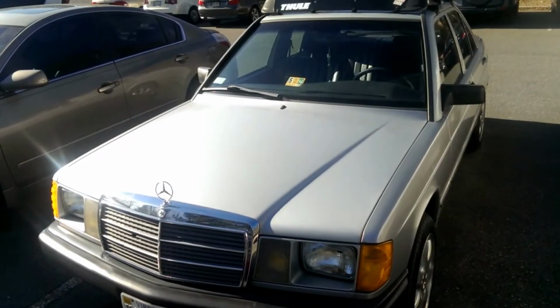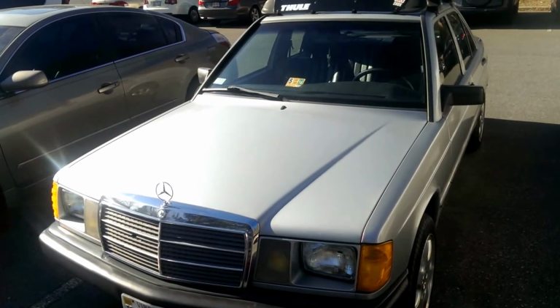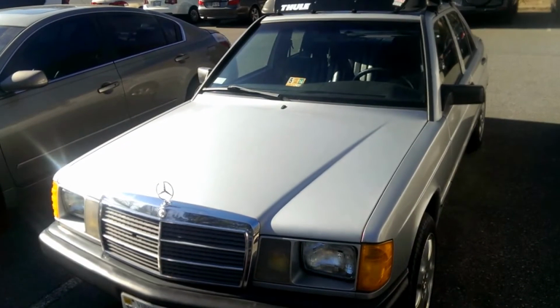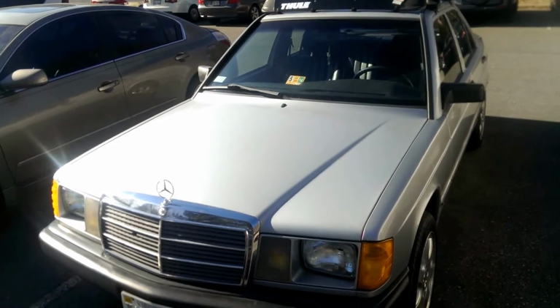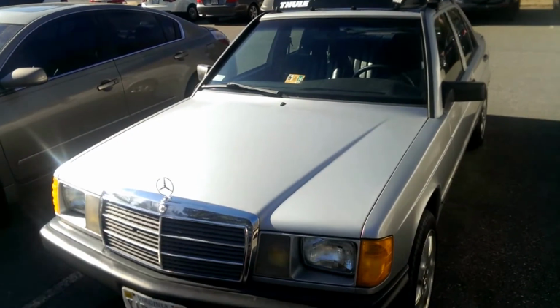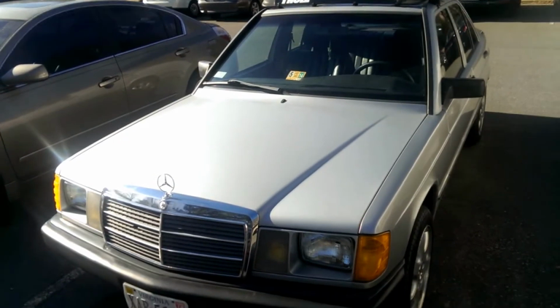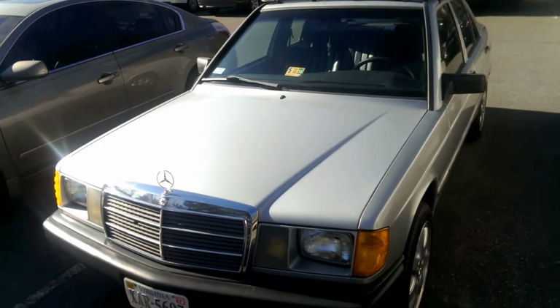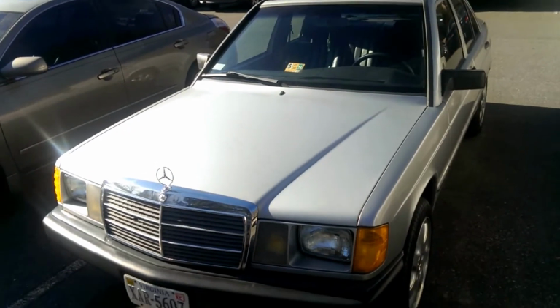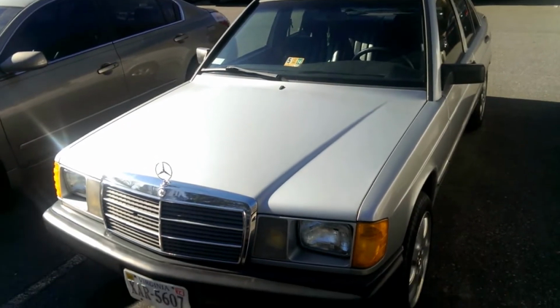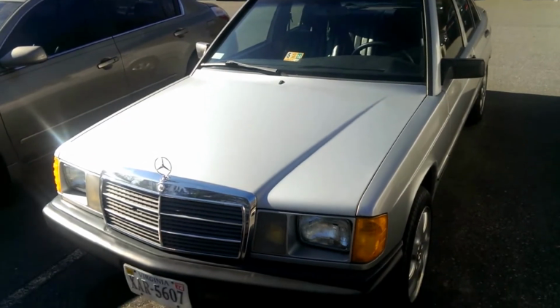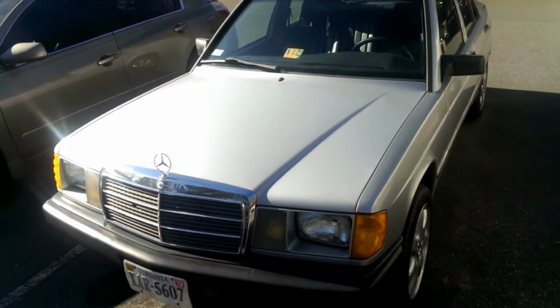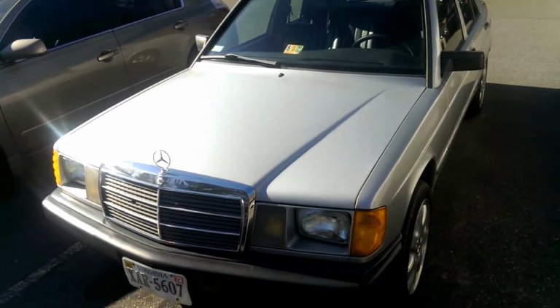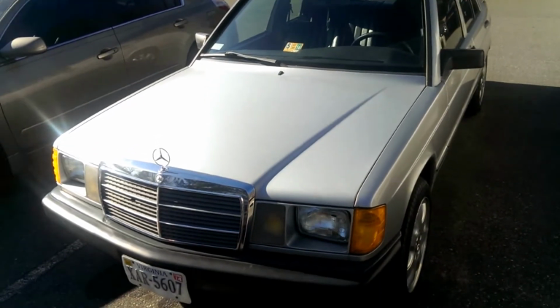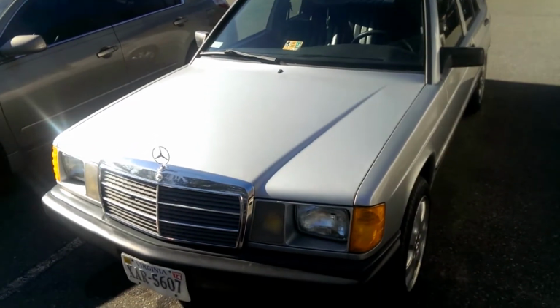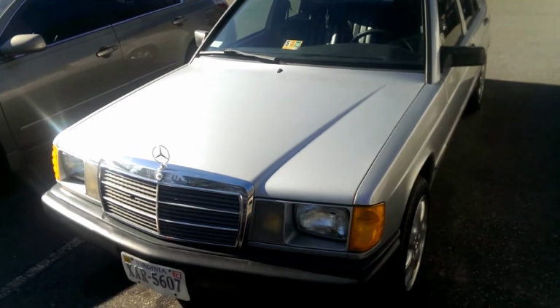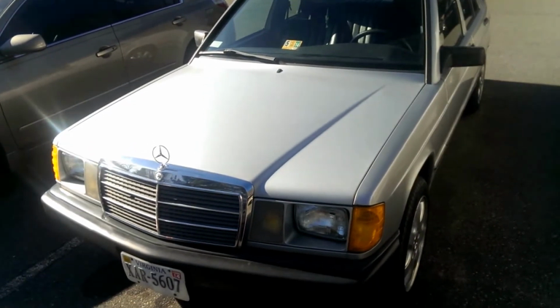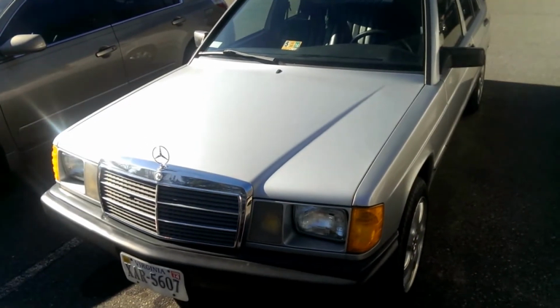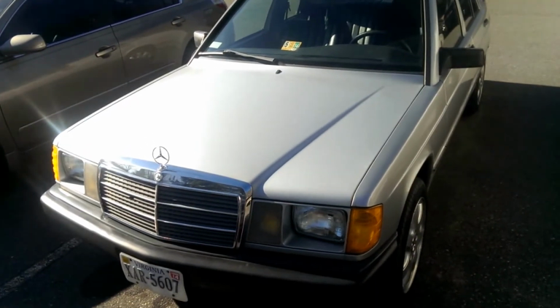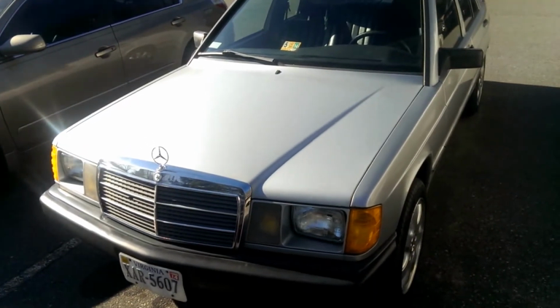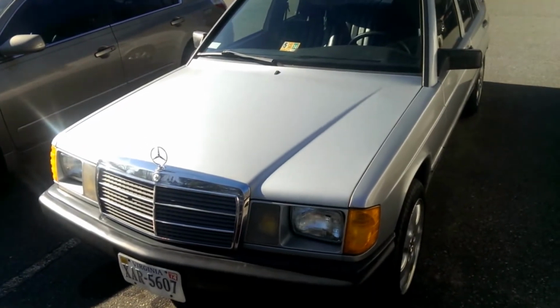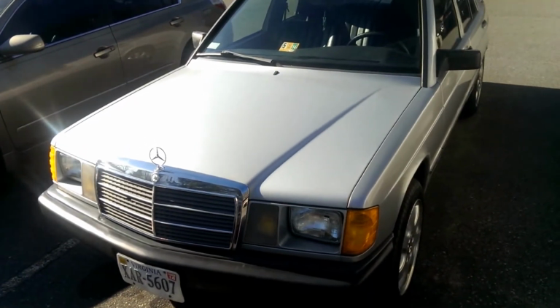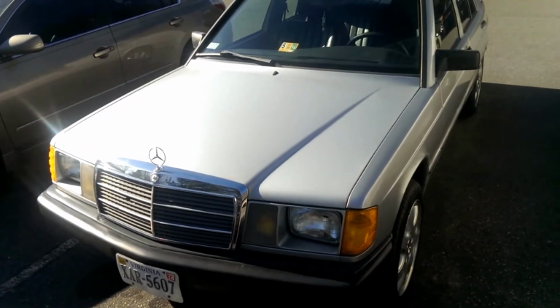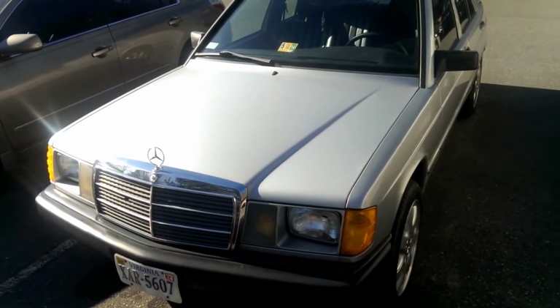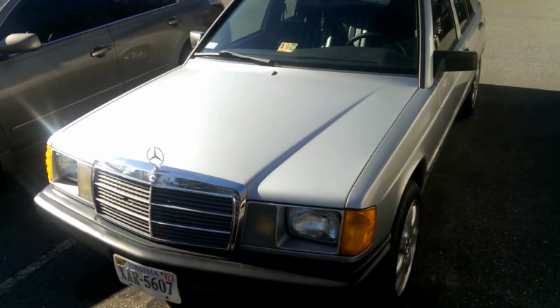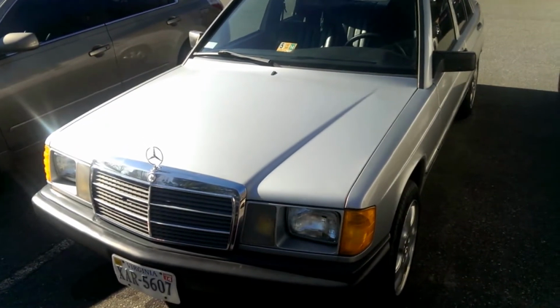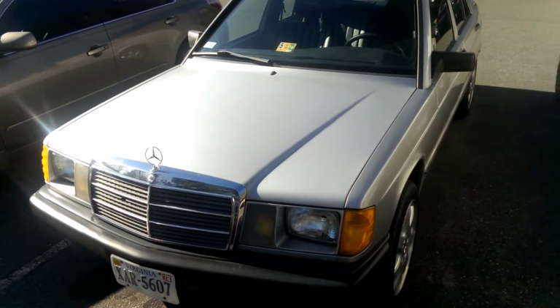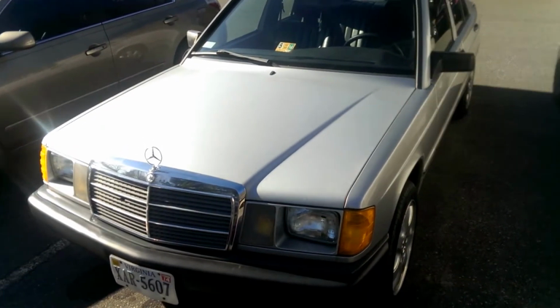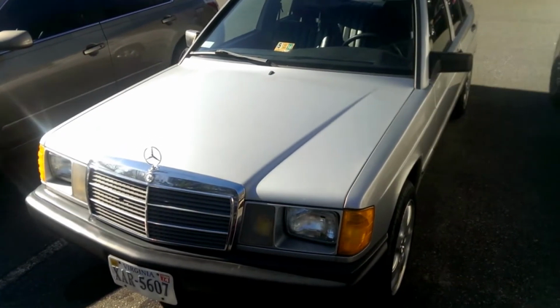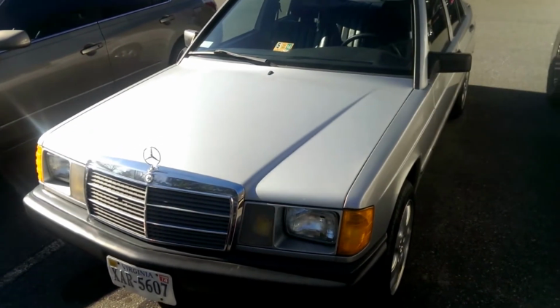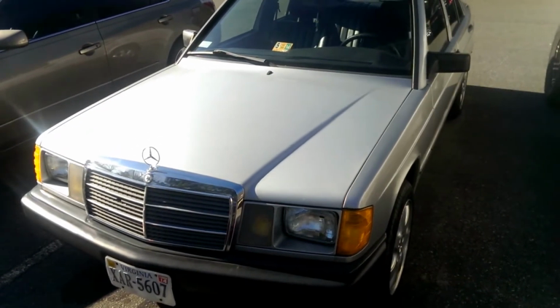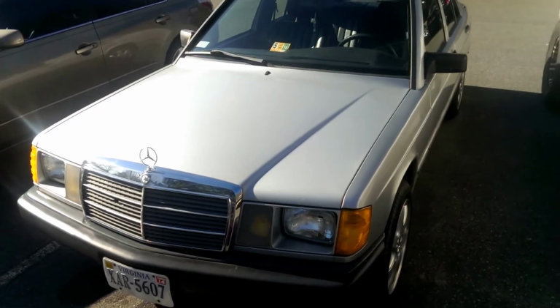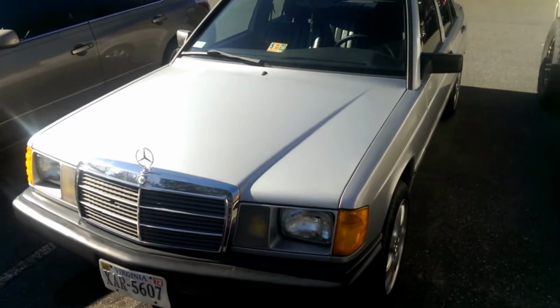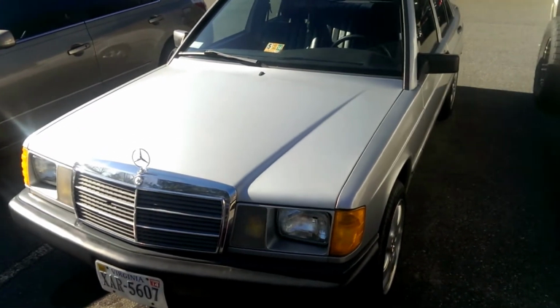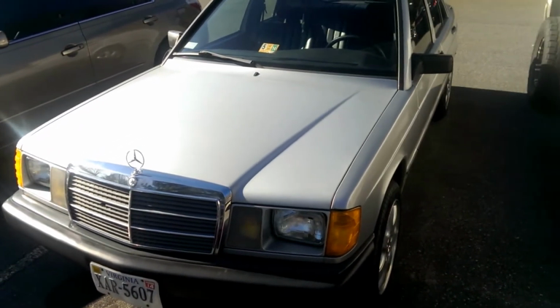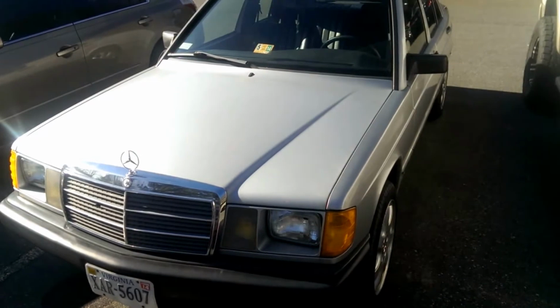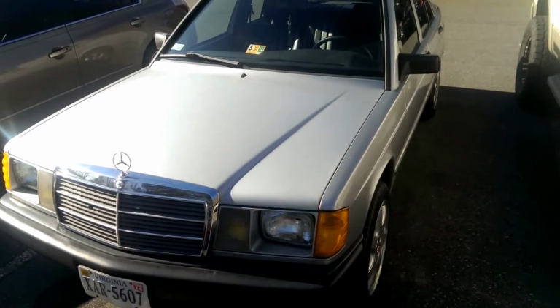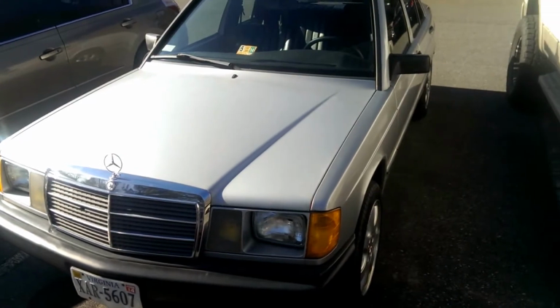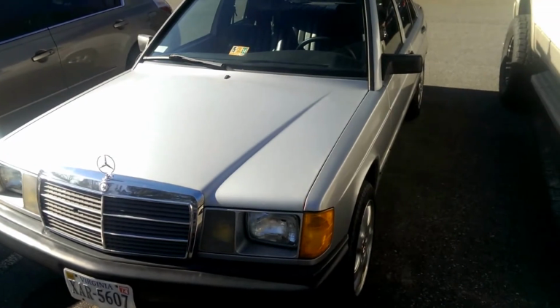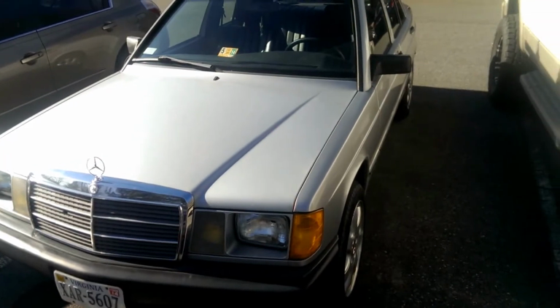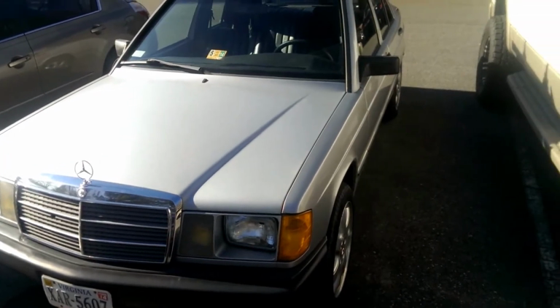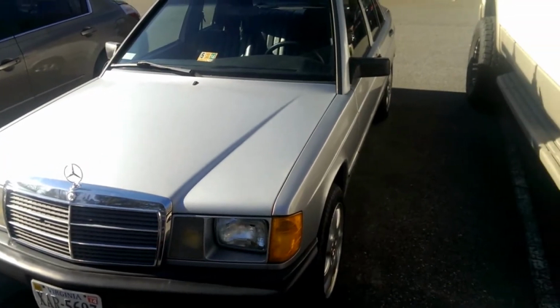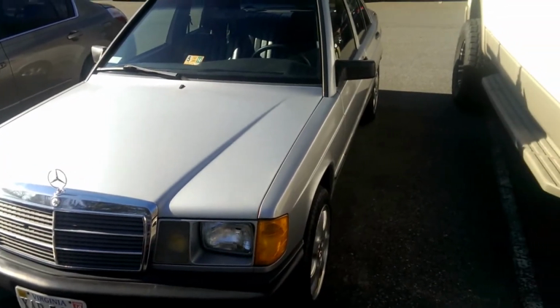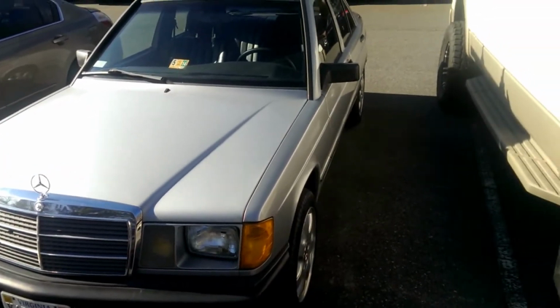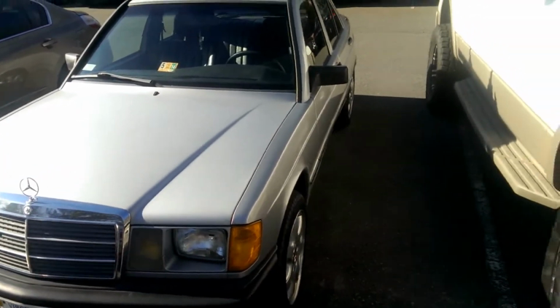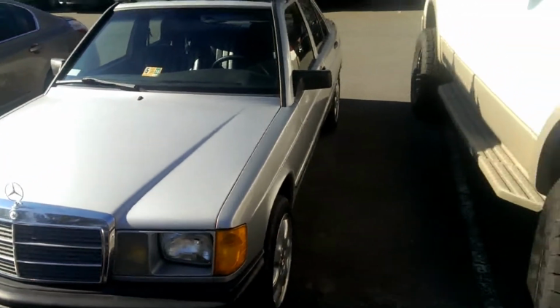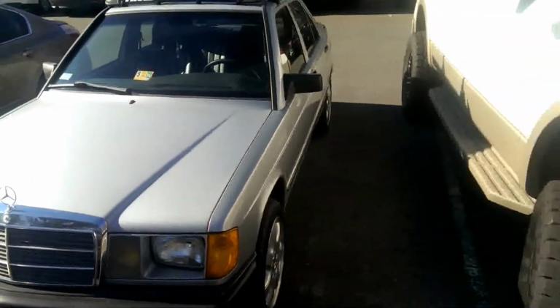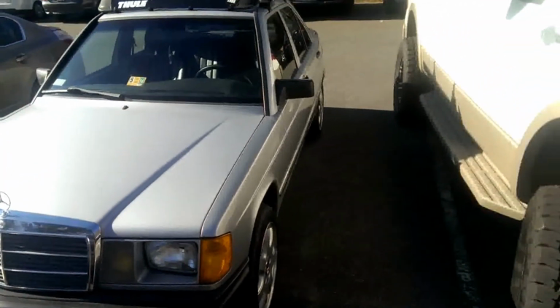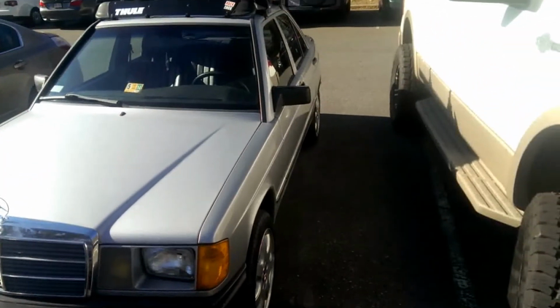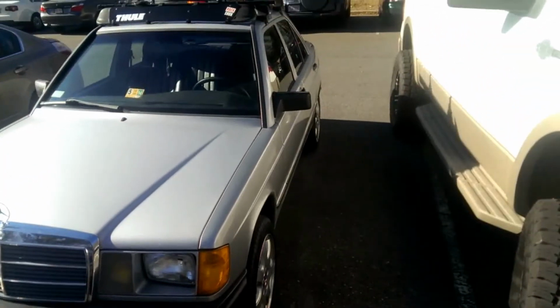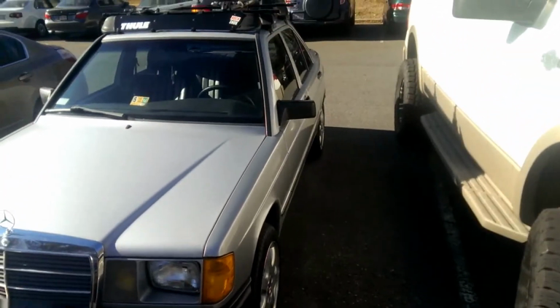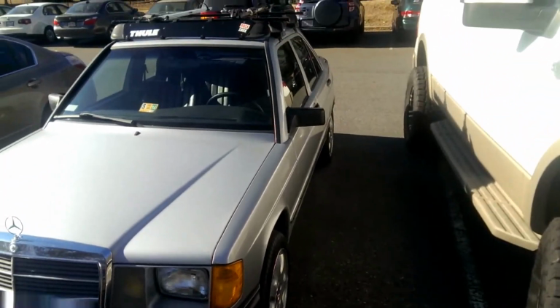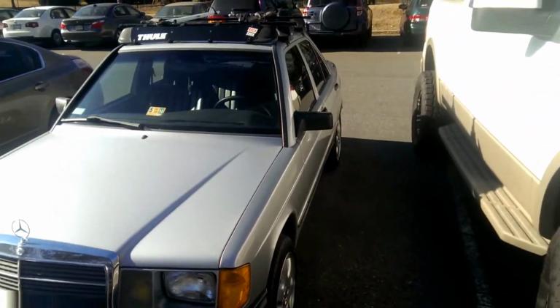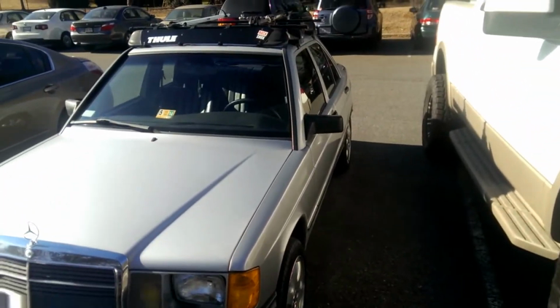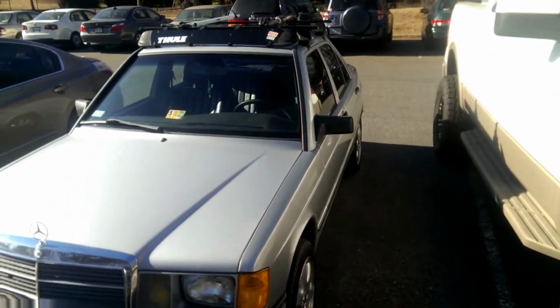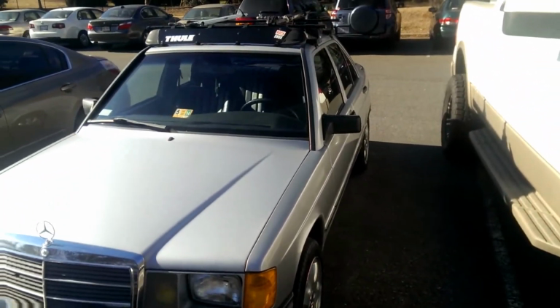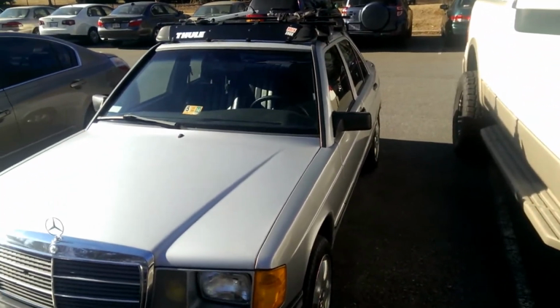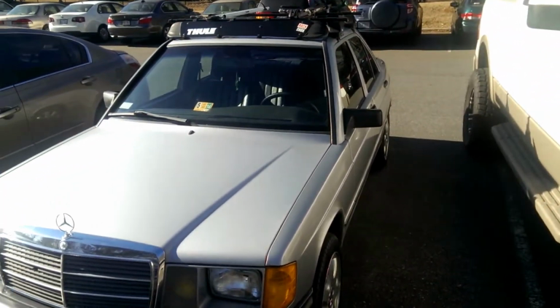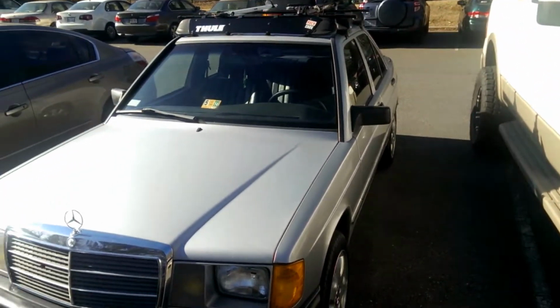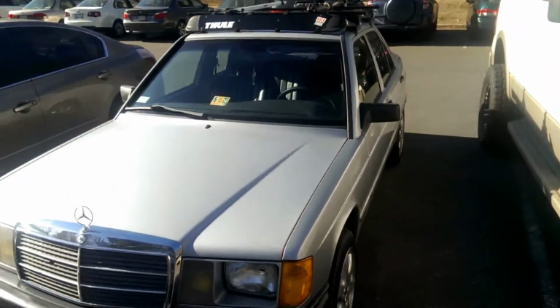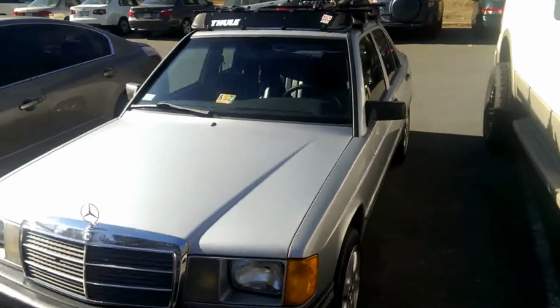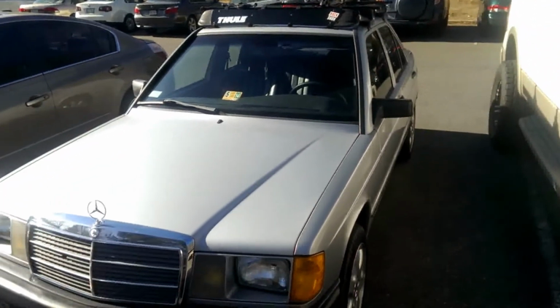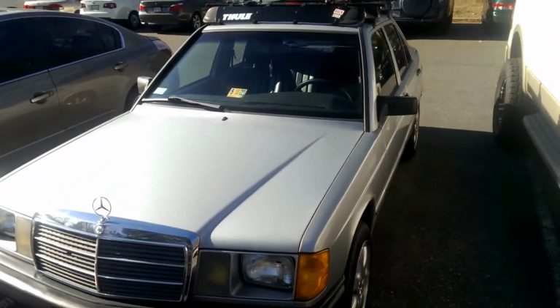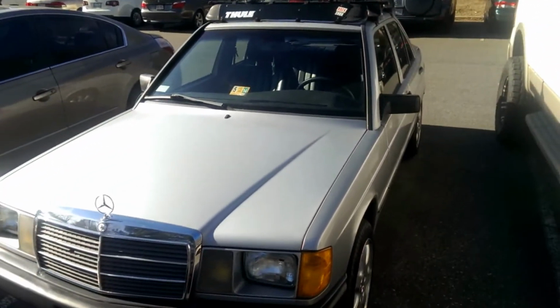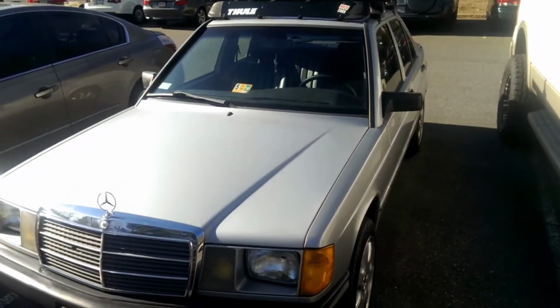Alright guys, this is Aiden from That Buffs Out. This is my 84 190D. I'm gonna do a cold start video over here.